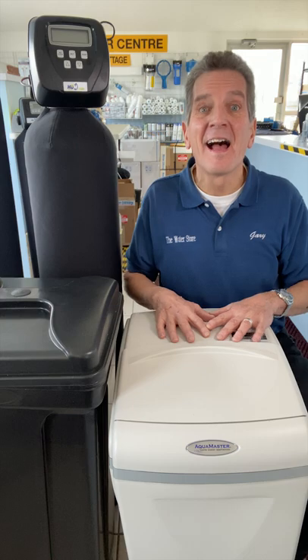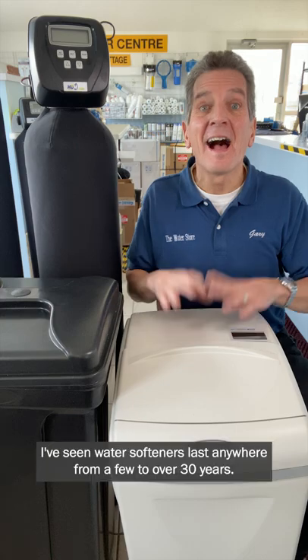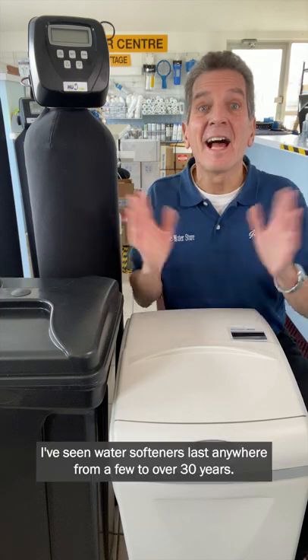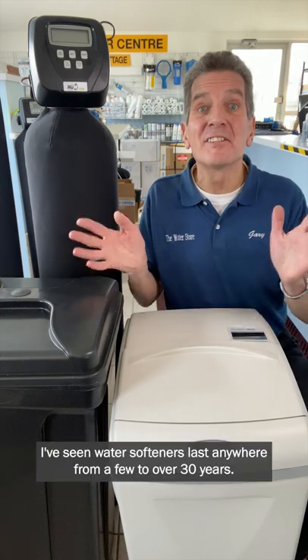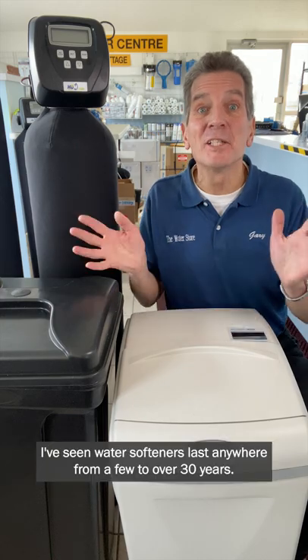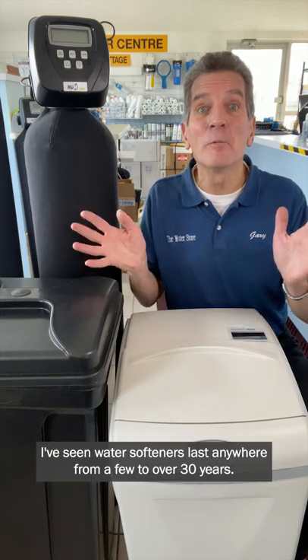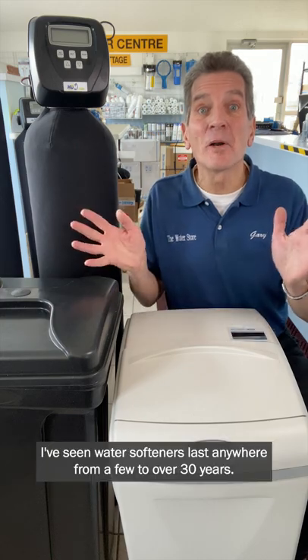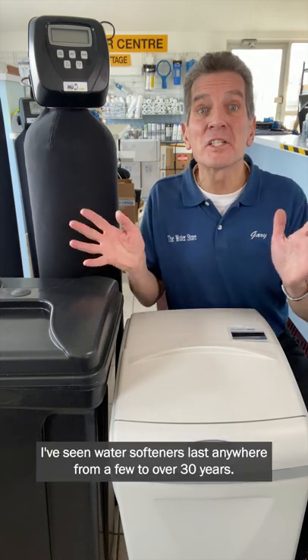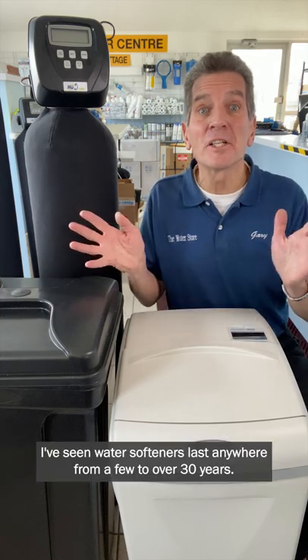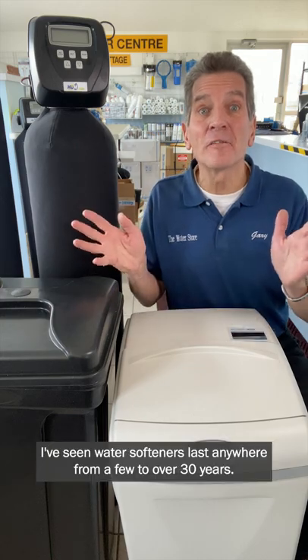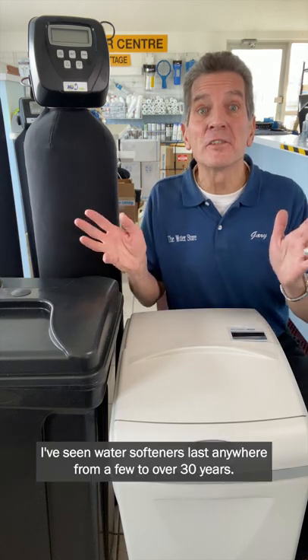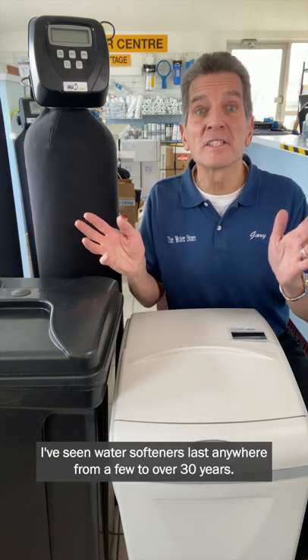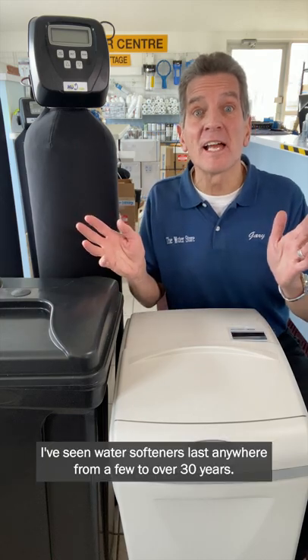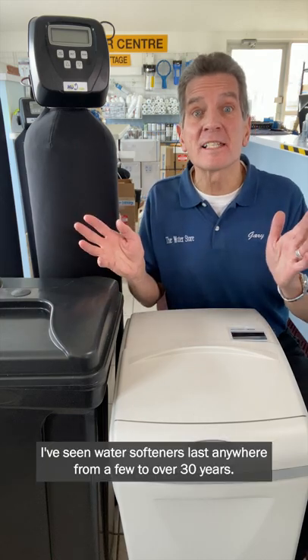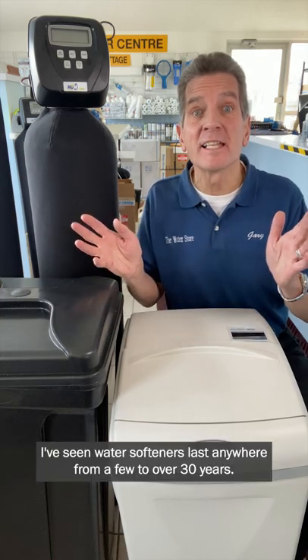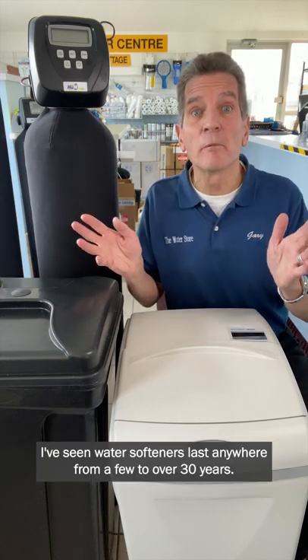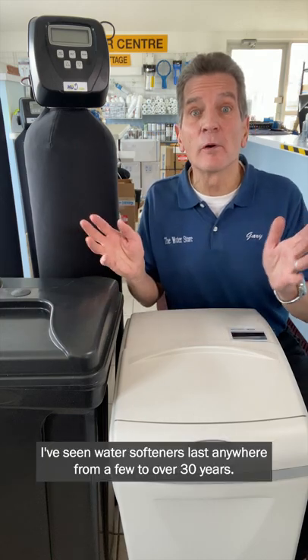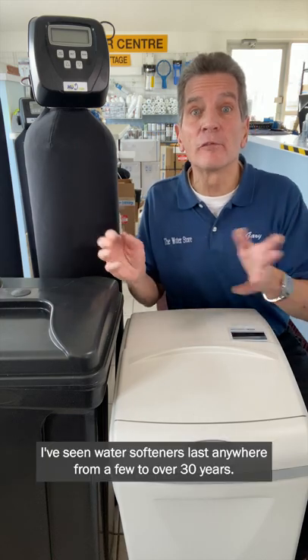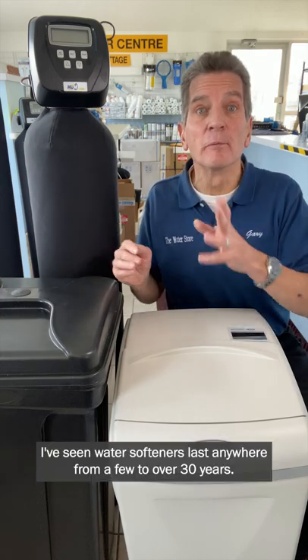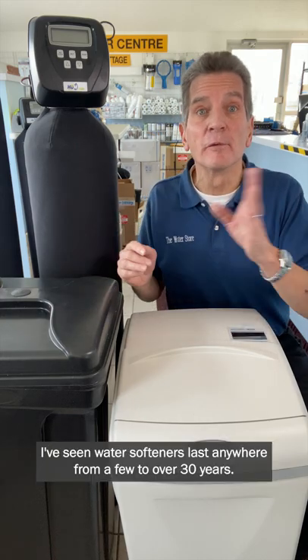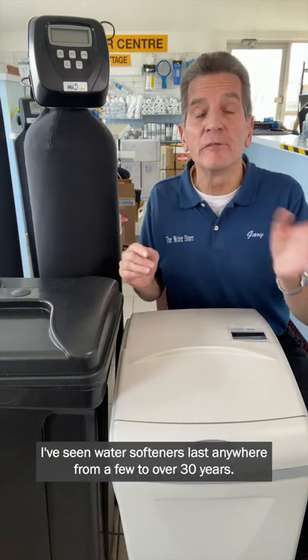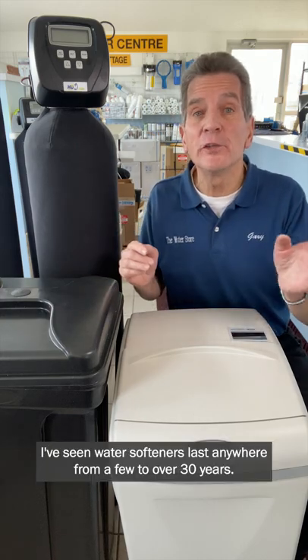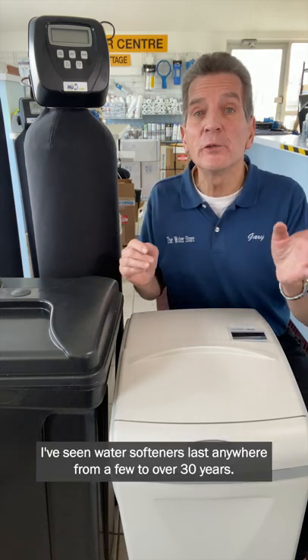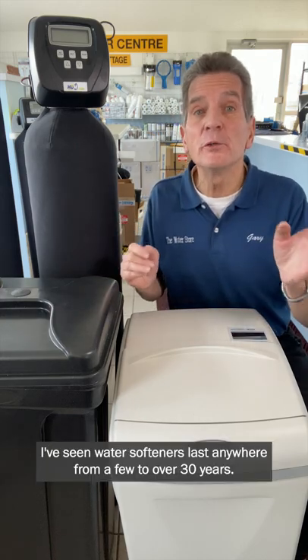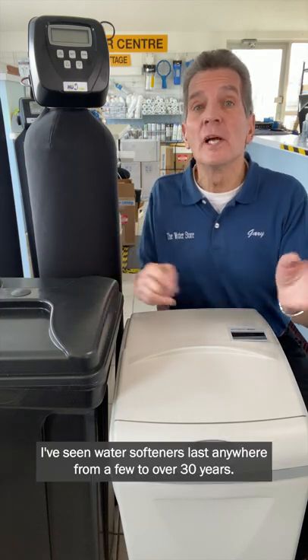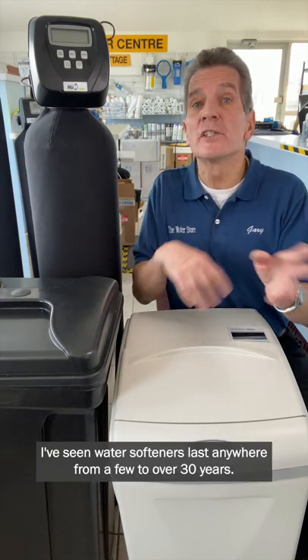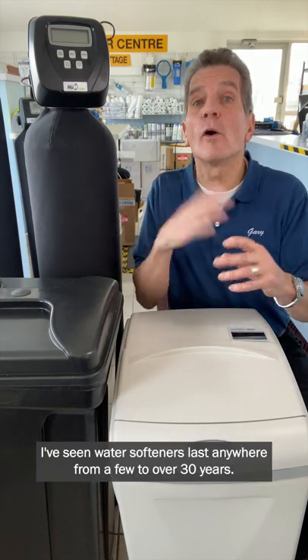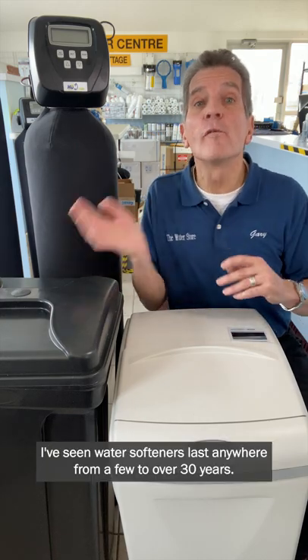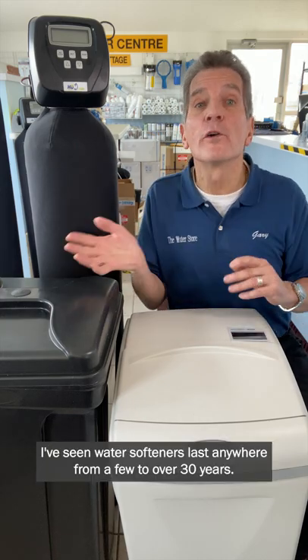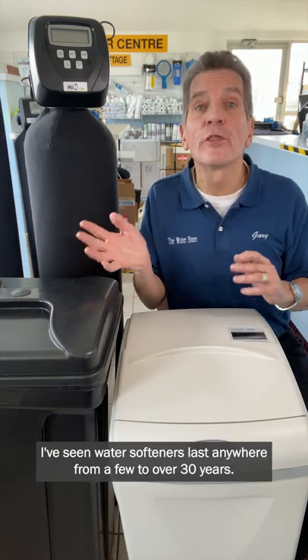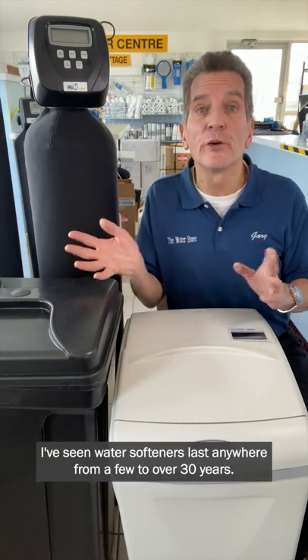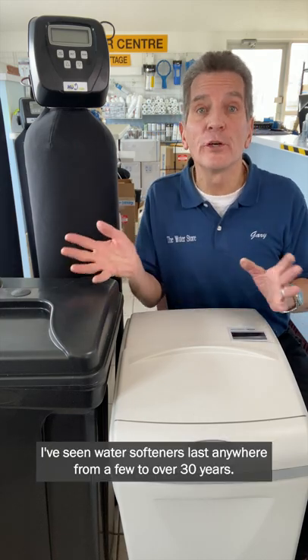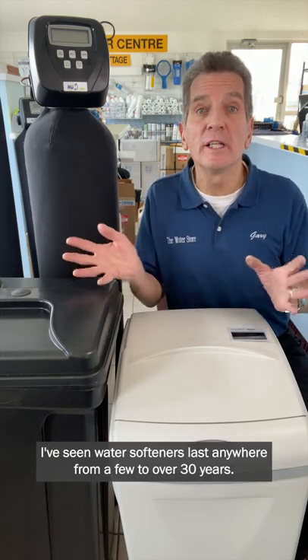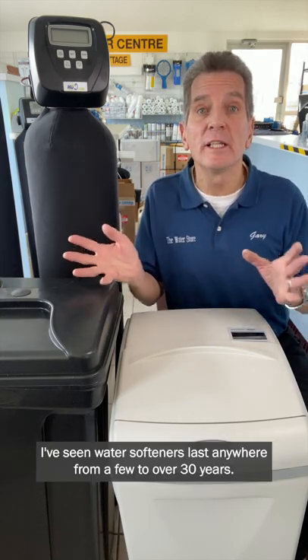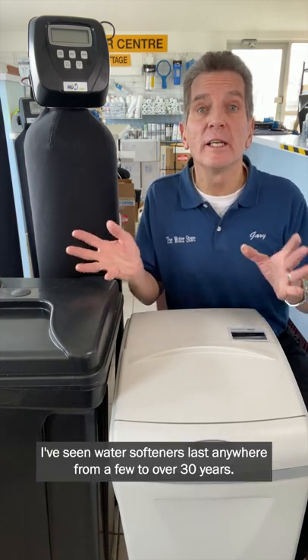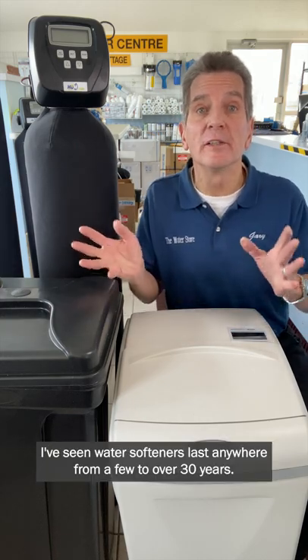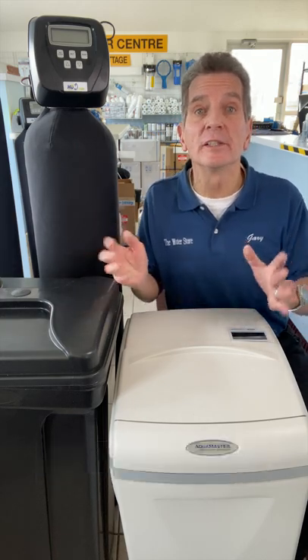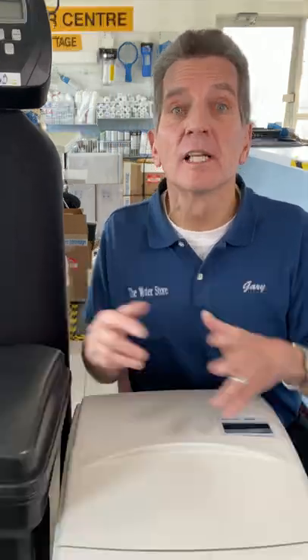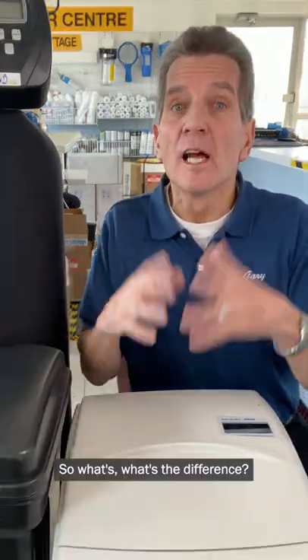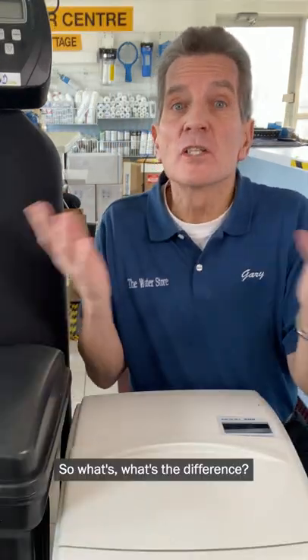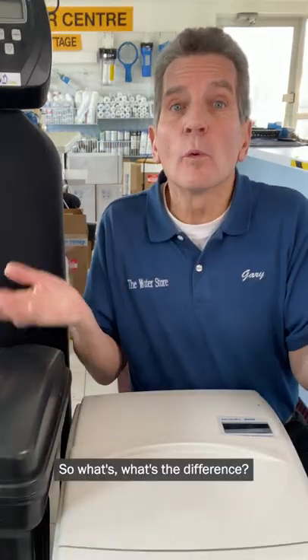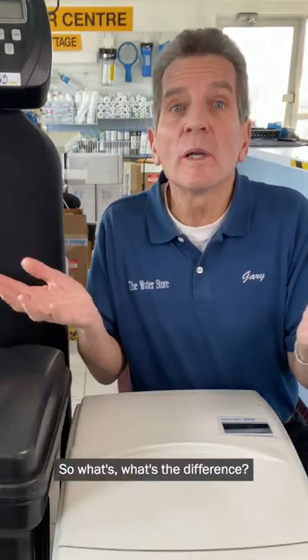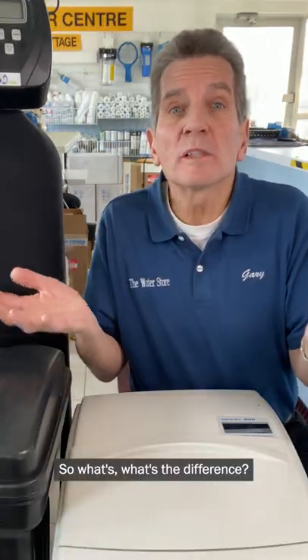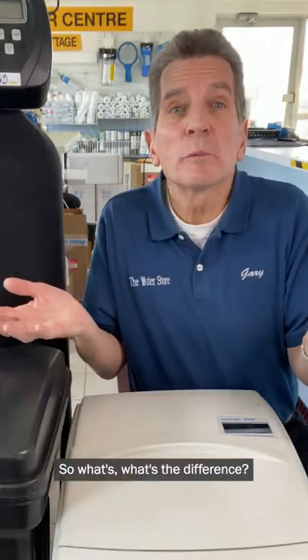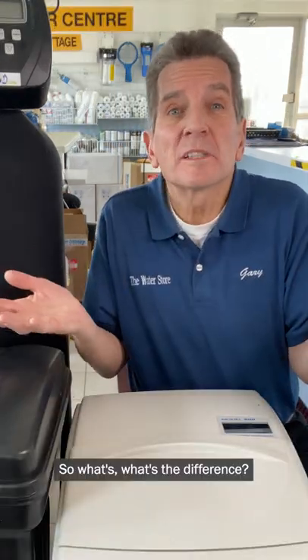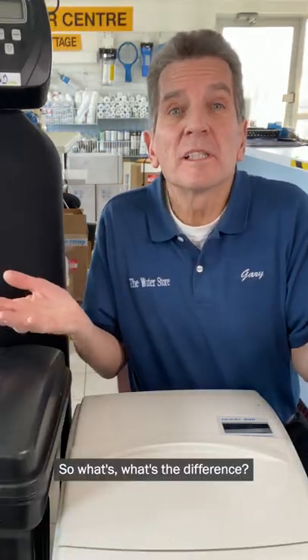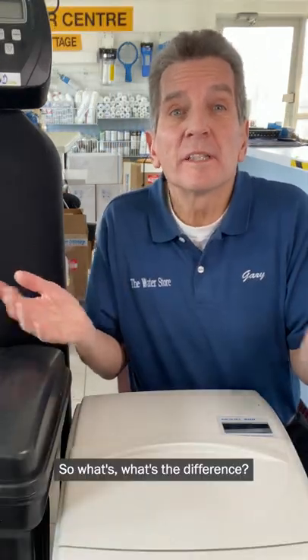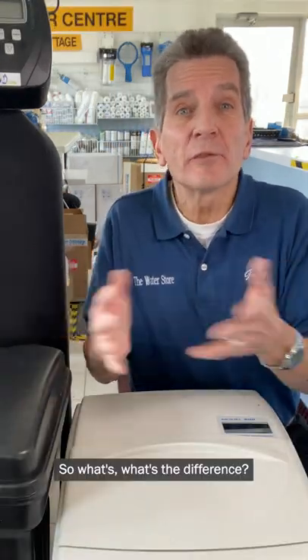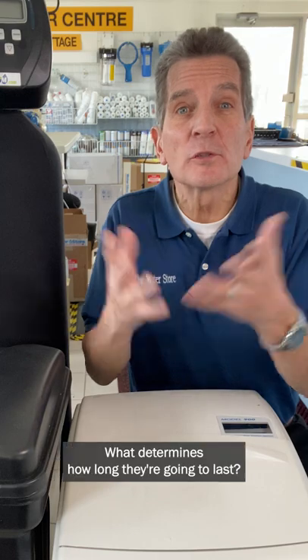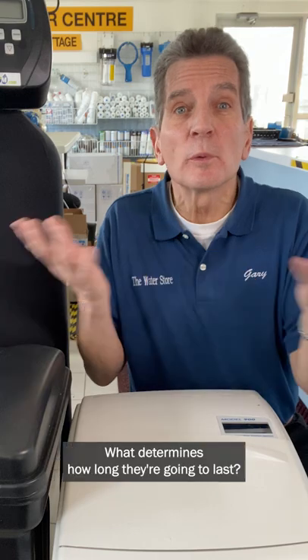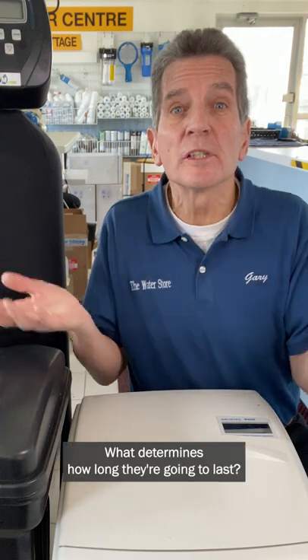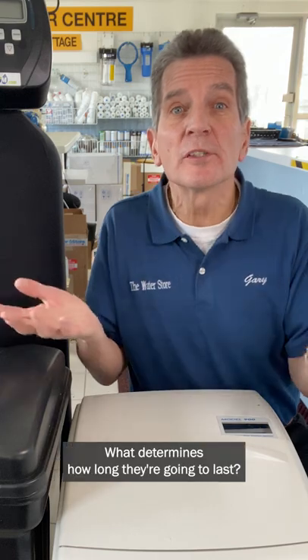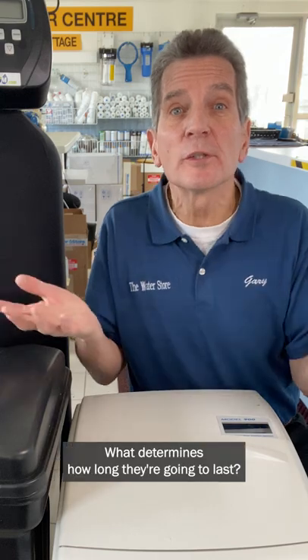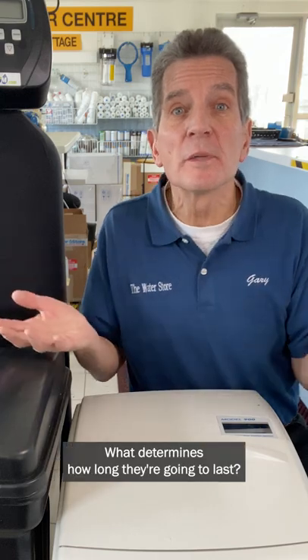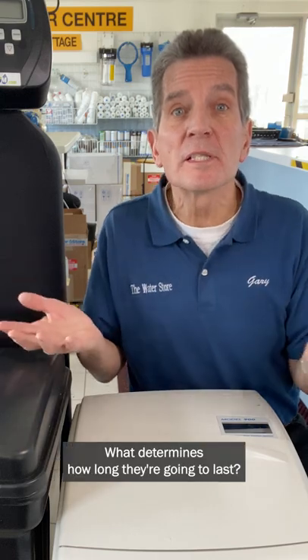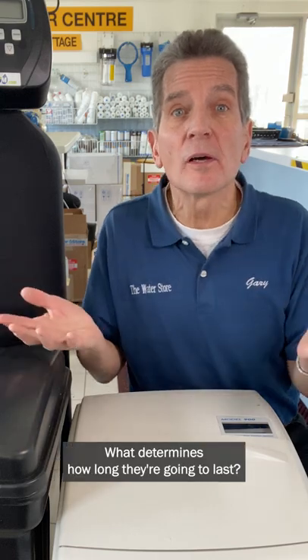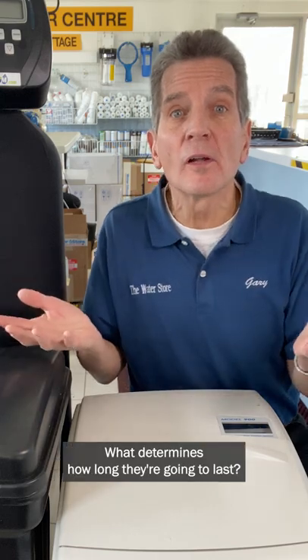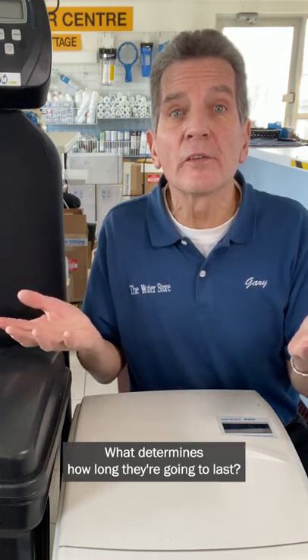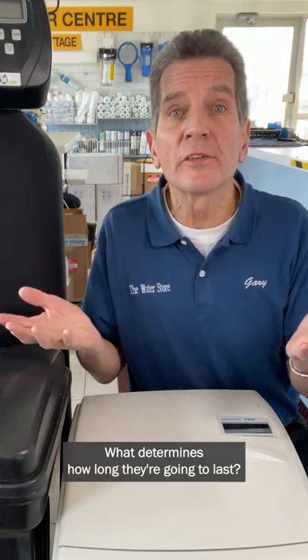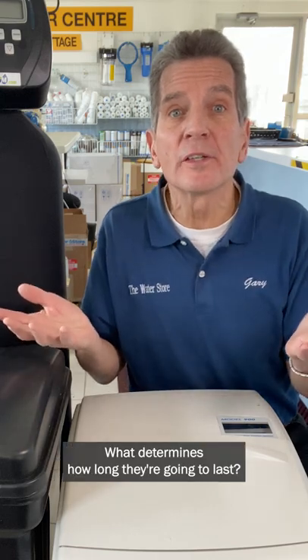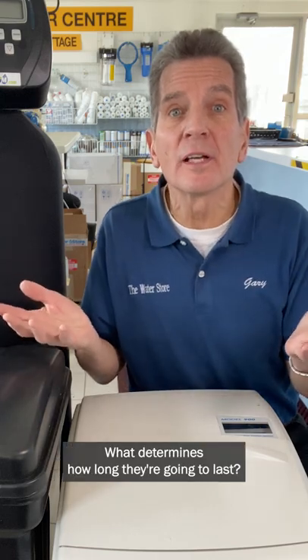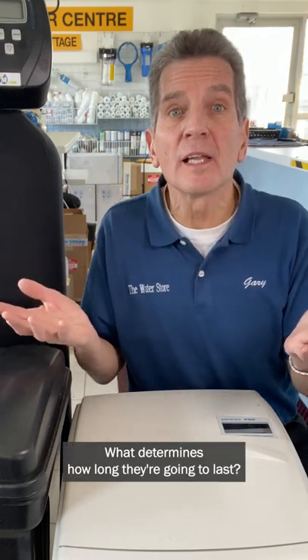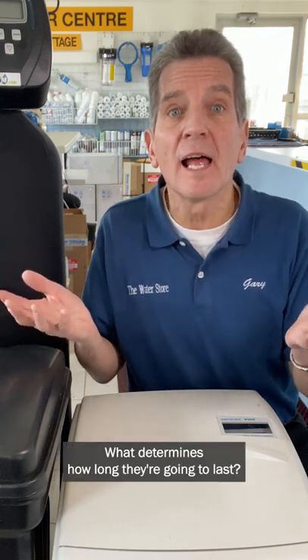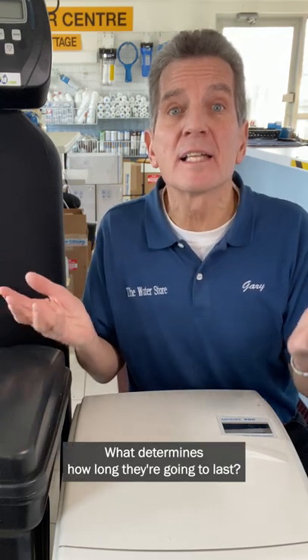I've seen water softeners last anywhere from a few to over 30 years. So what's the difference? What determines how long they're going to last?